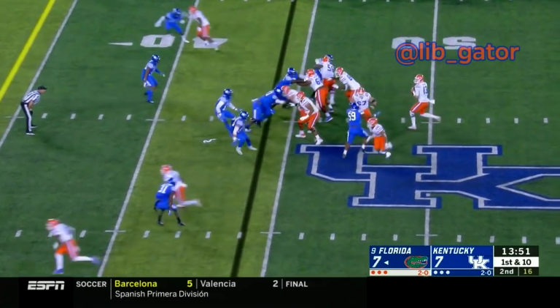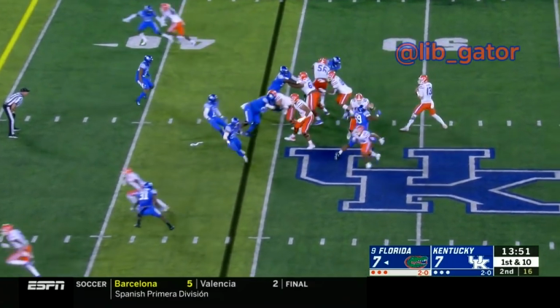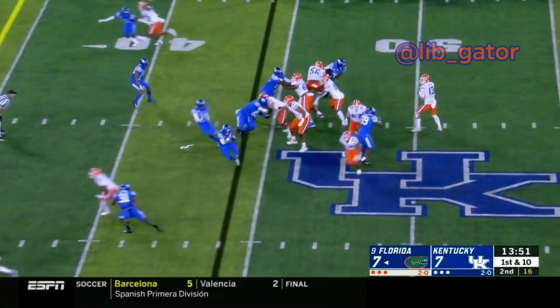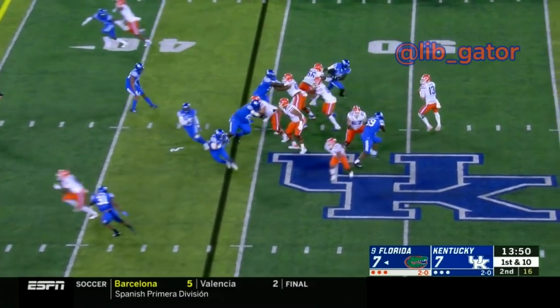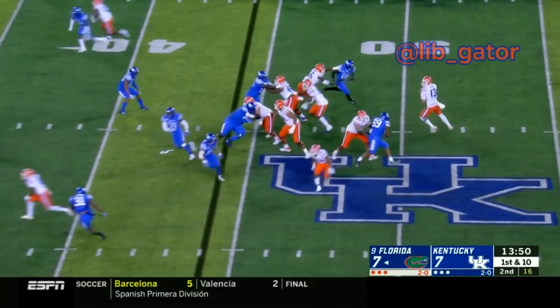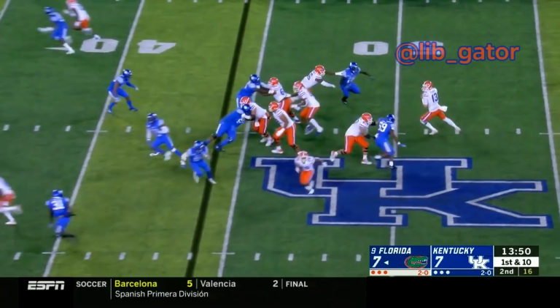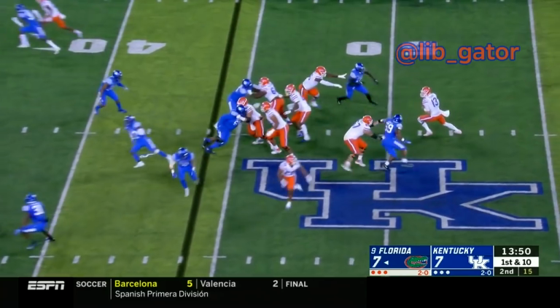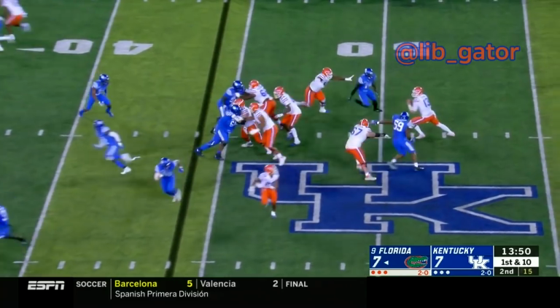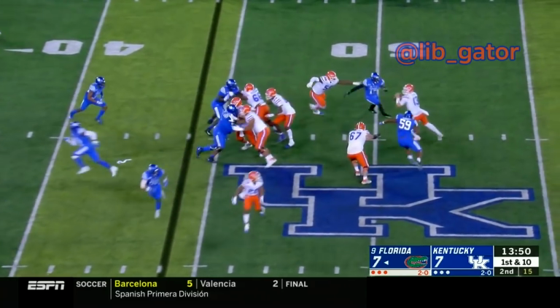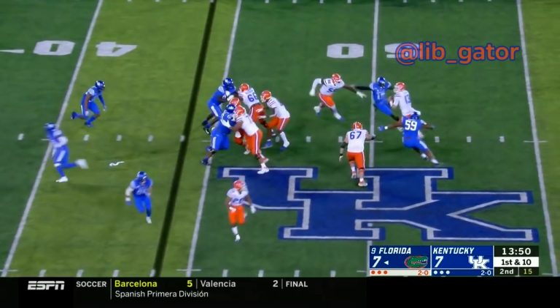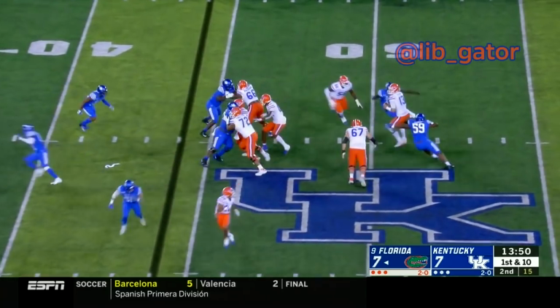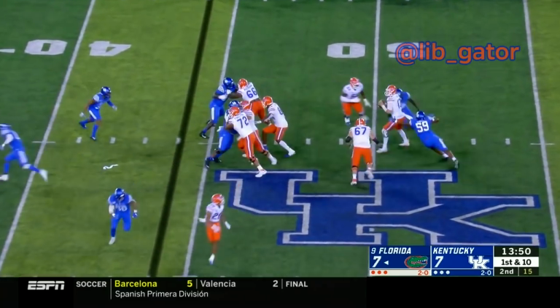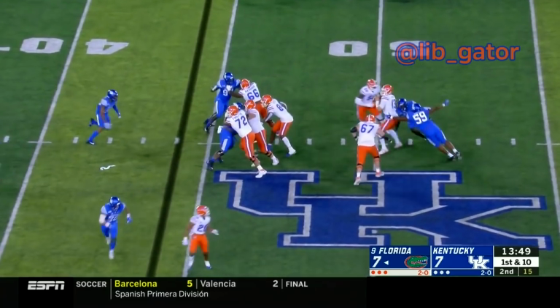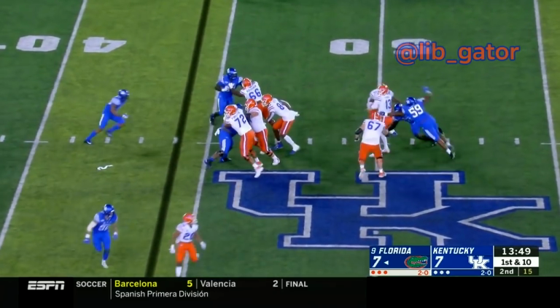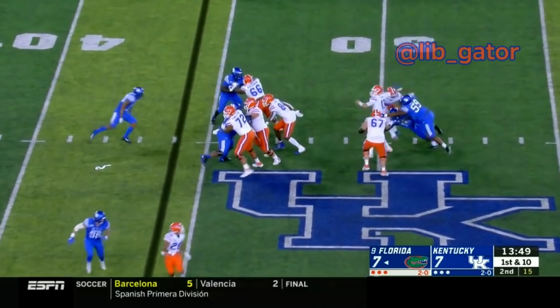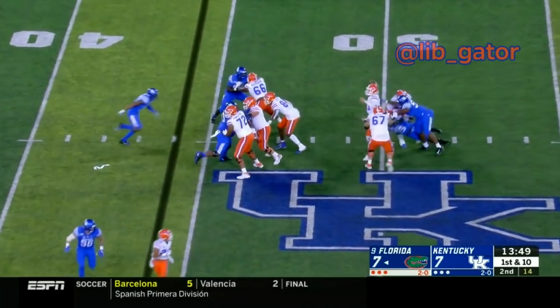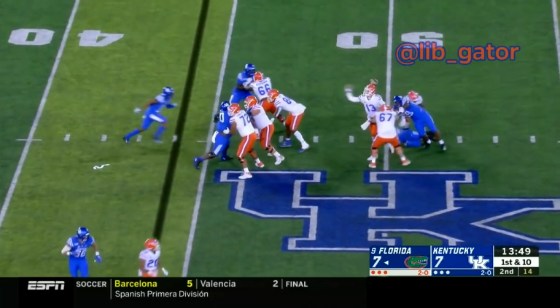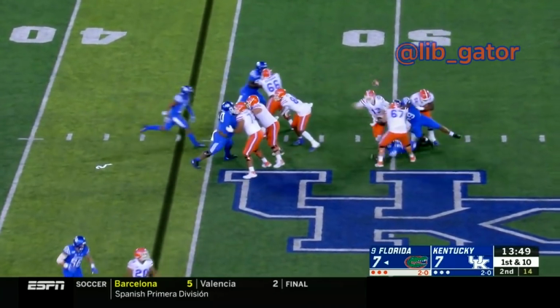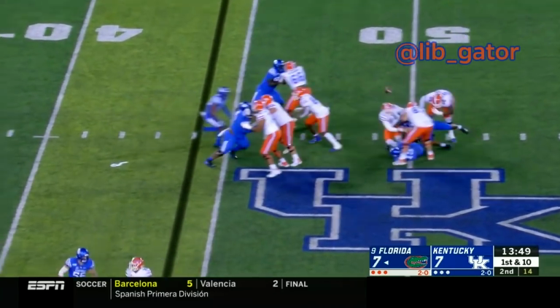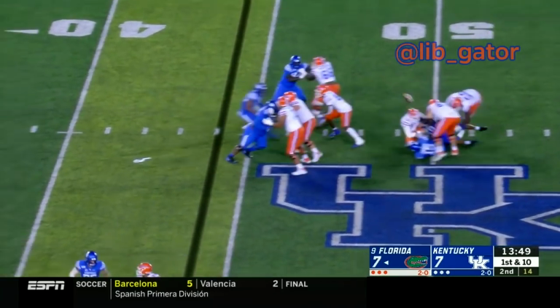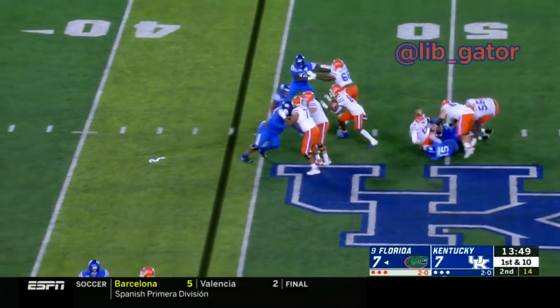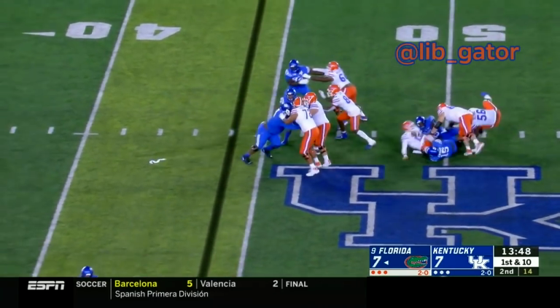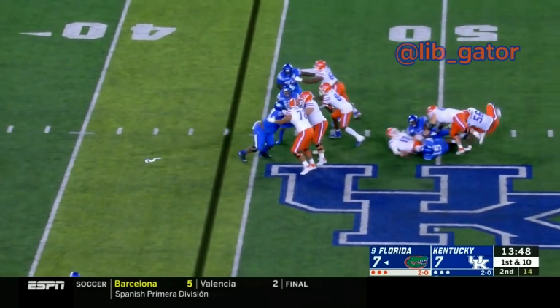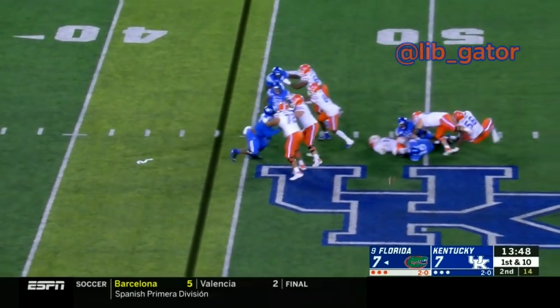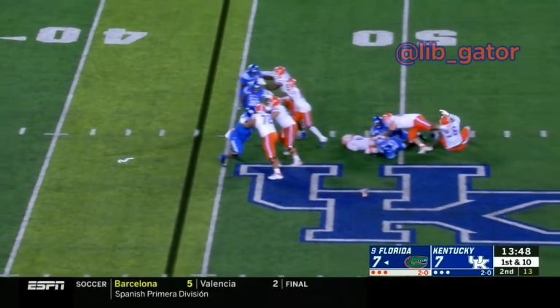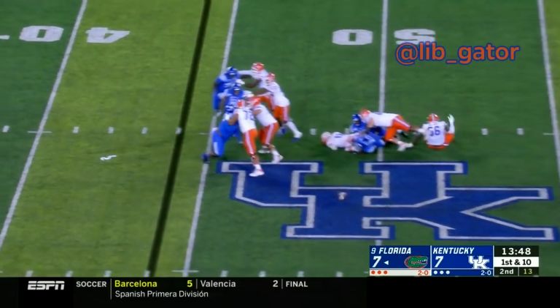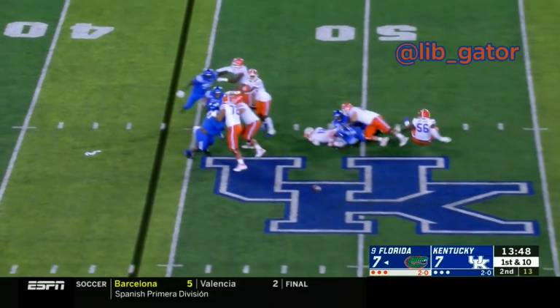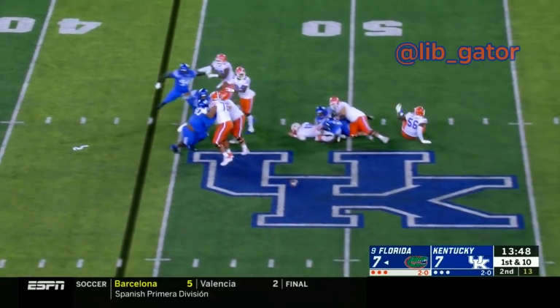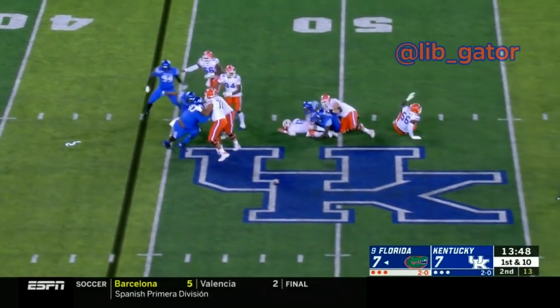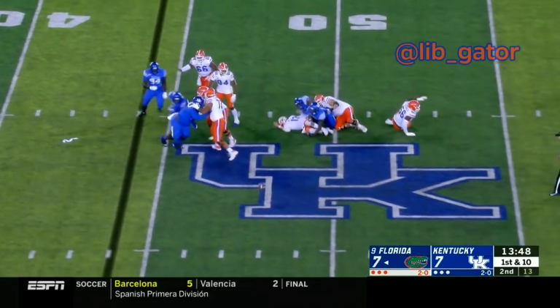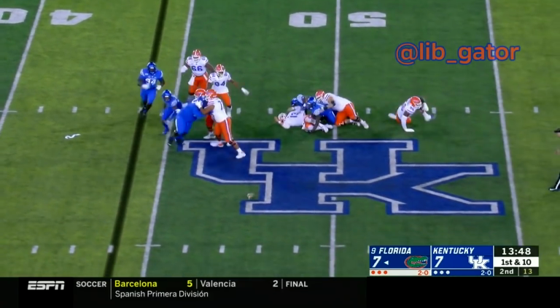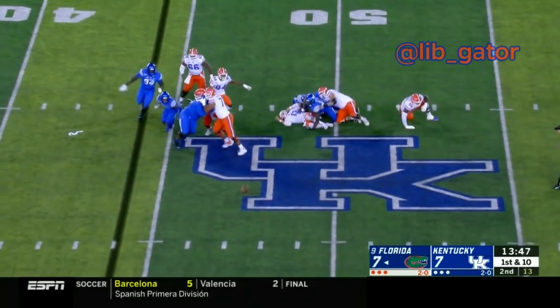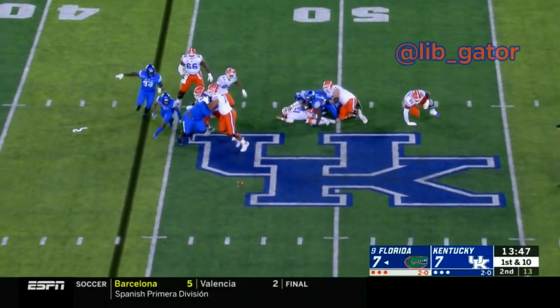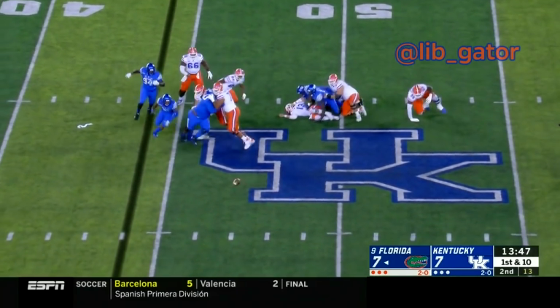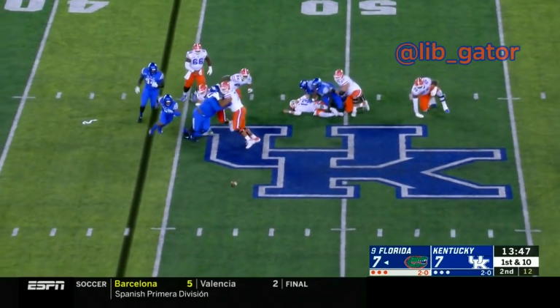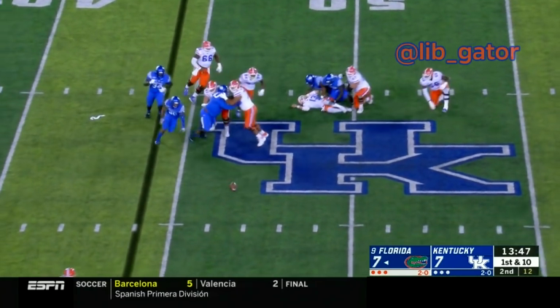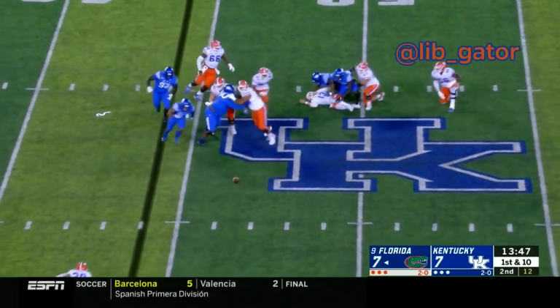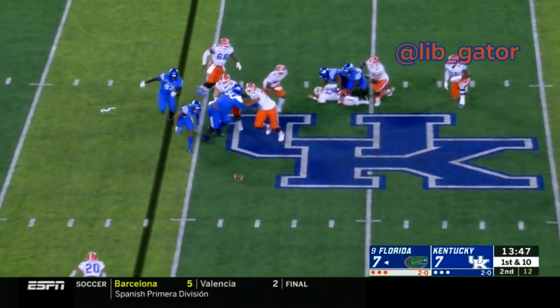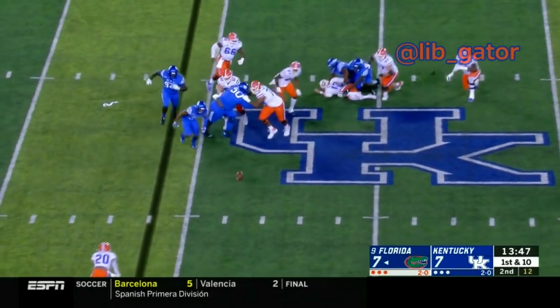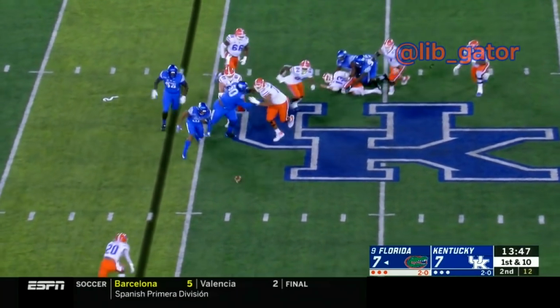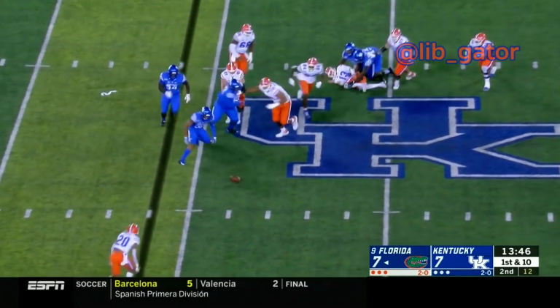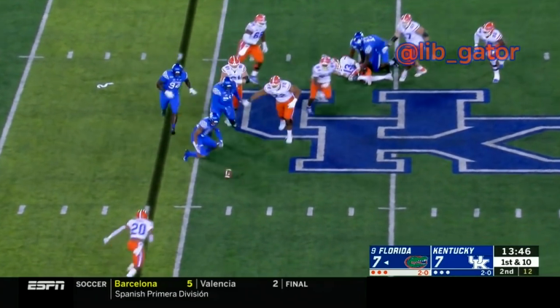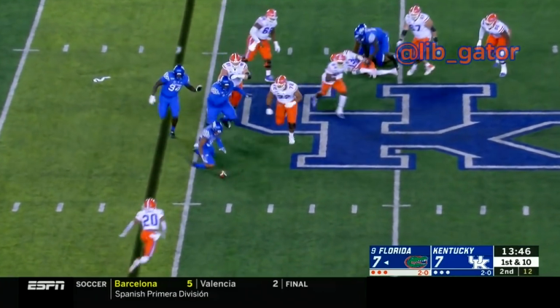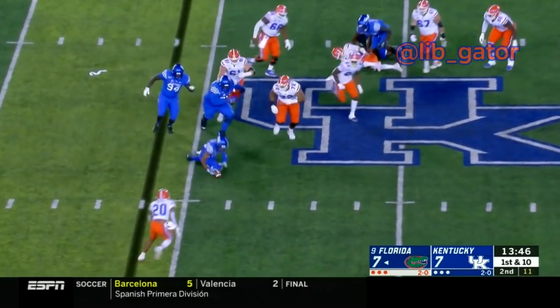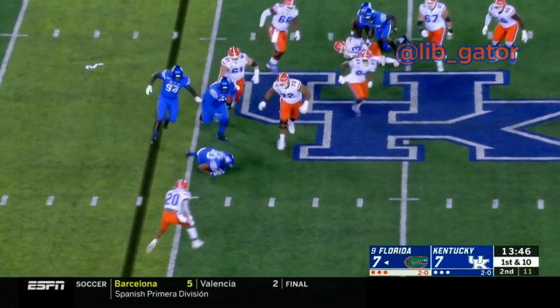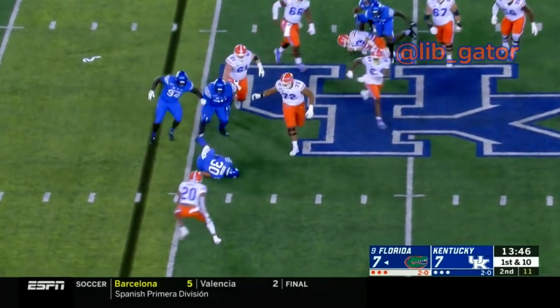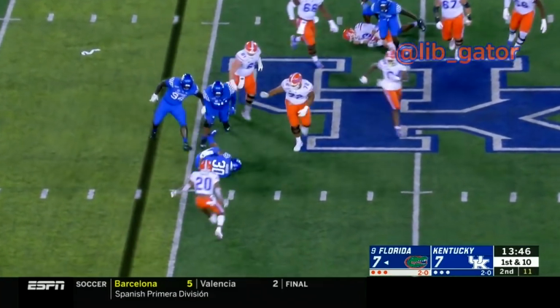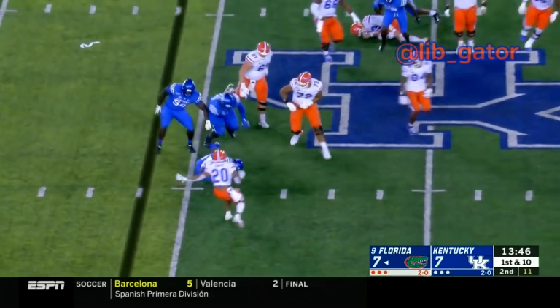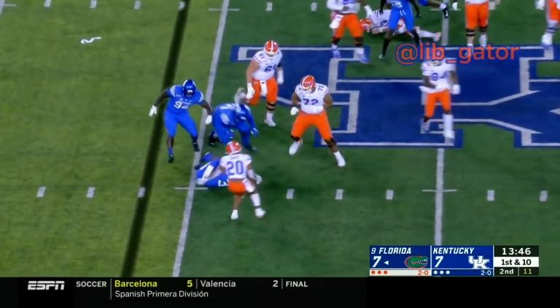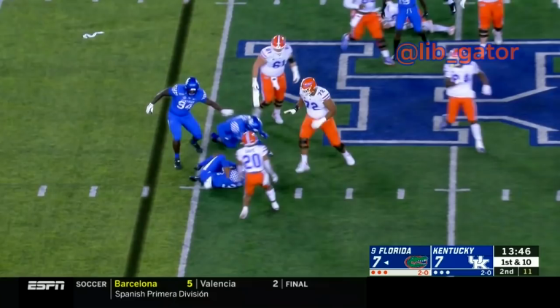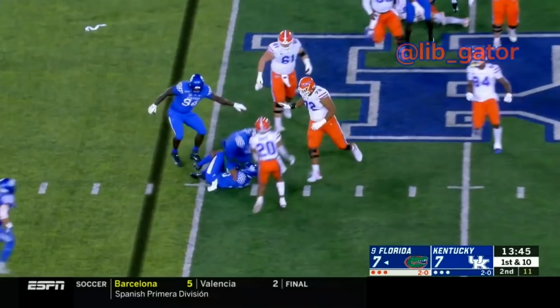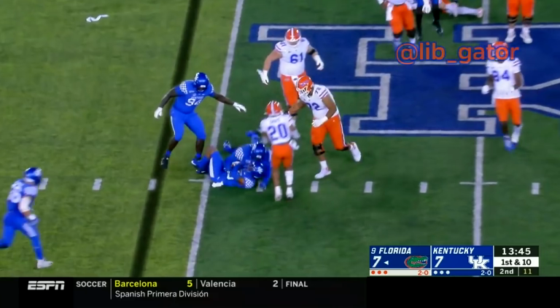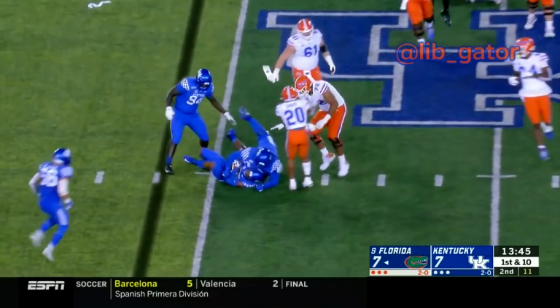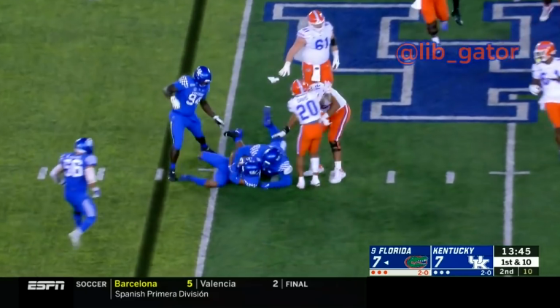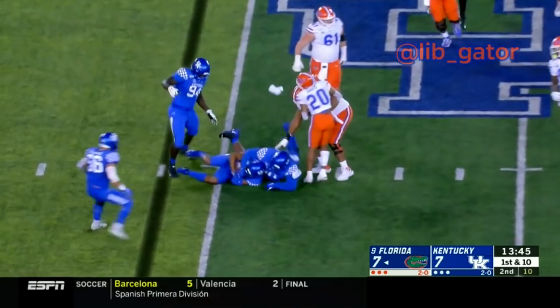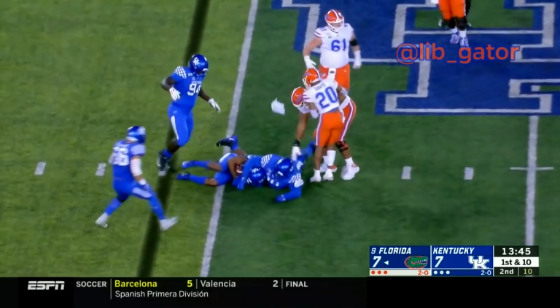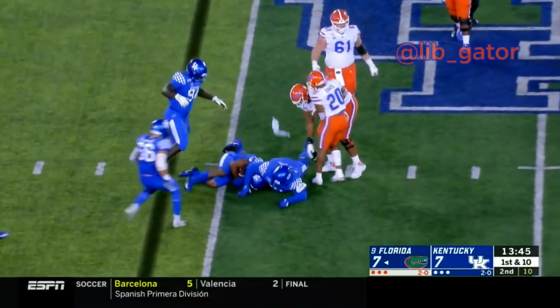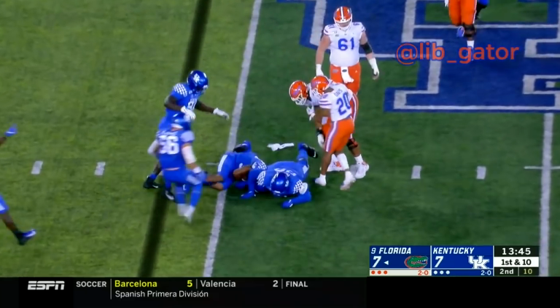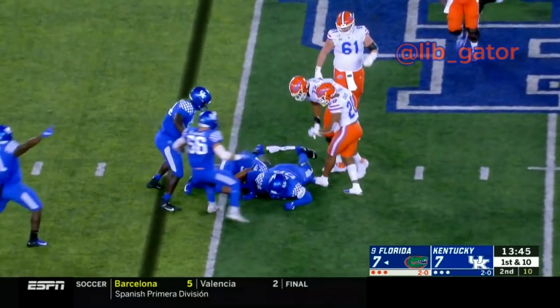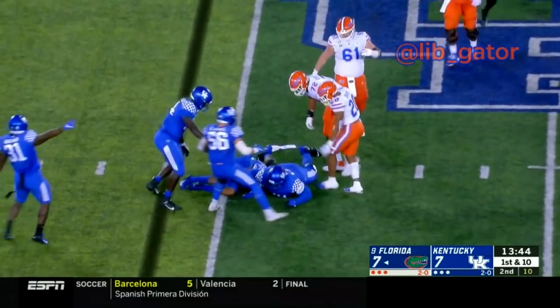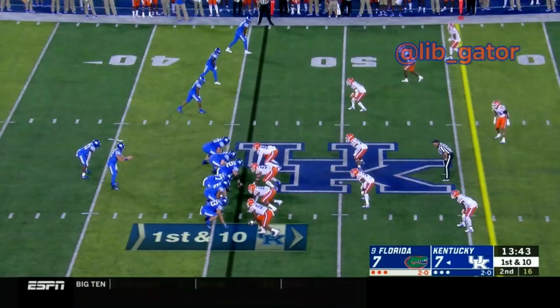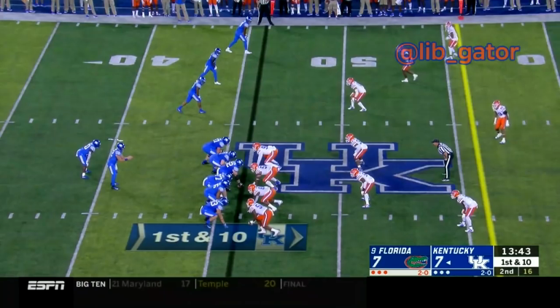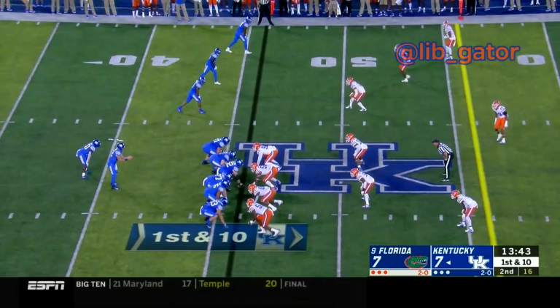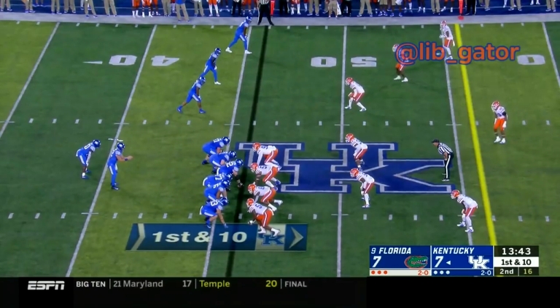Franks now drops back, runs some pressure and the ball comes out — it's on the ground. Kentucky falls on it at the 46.